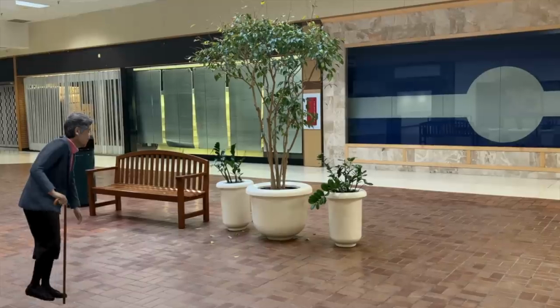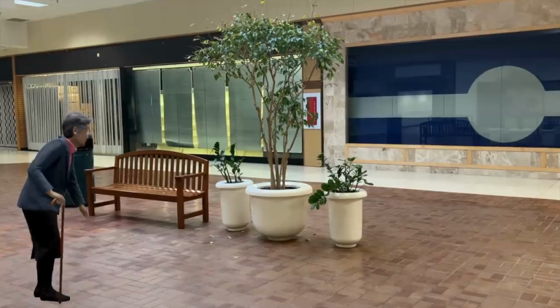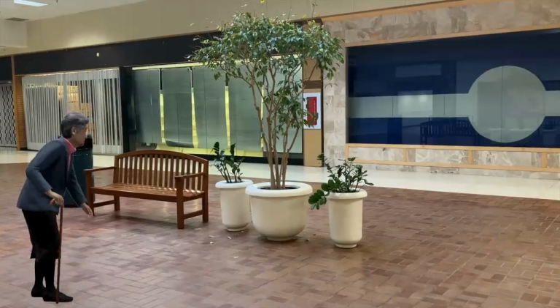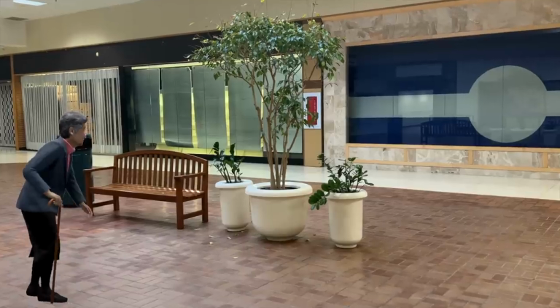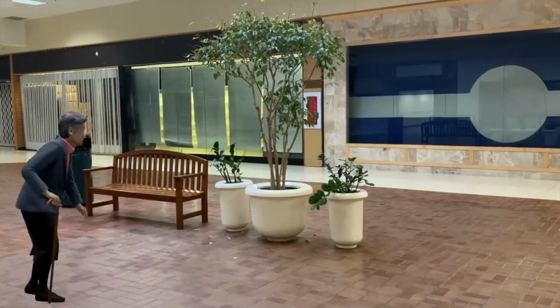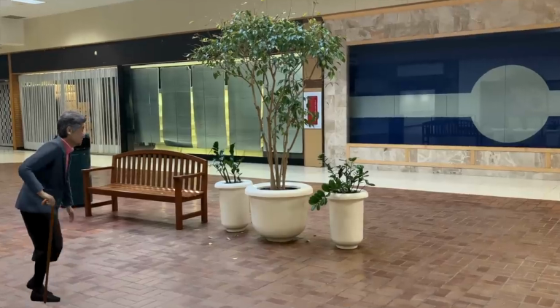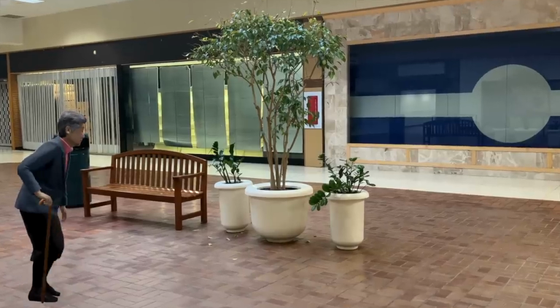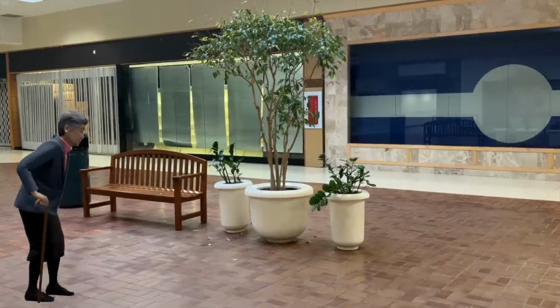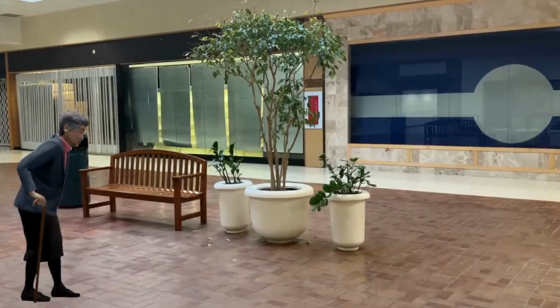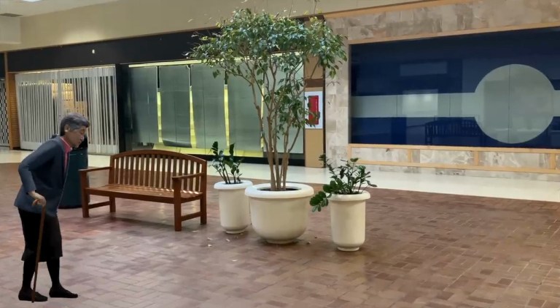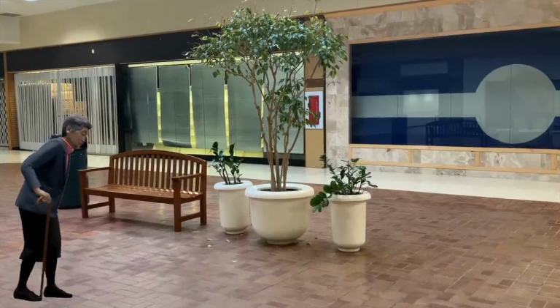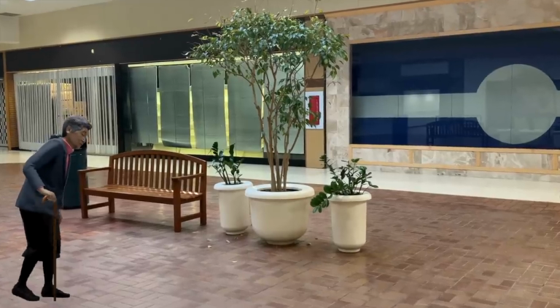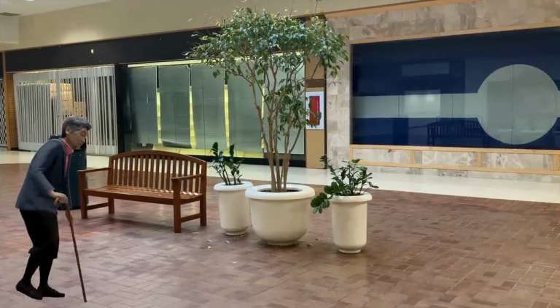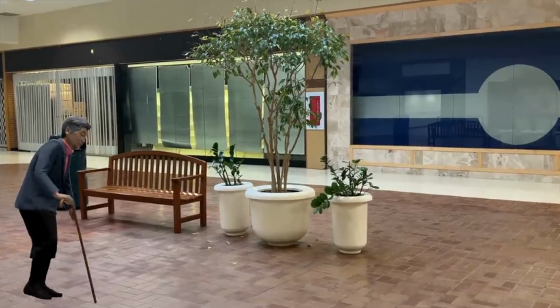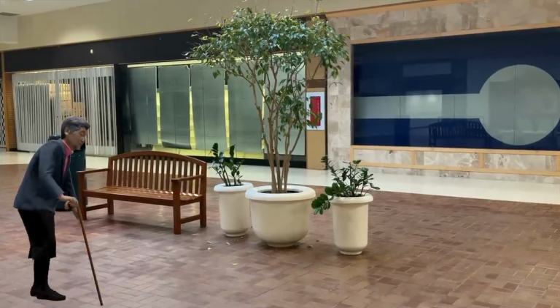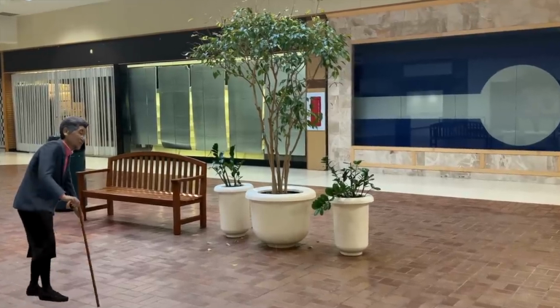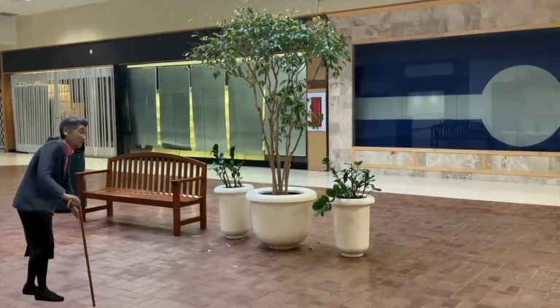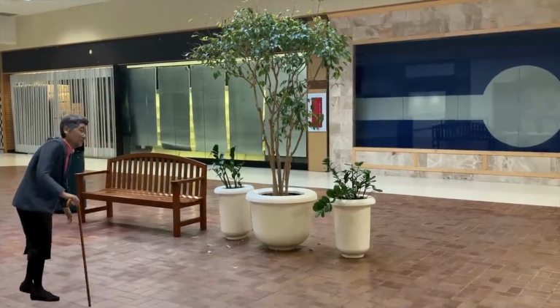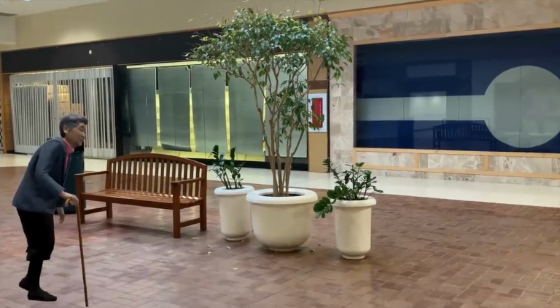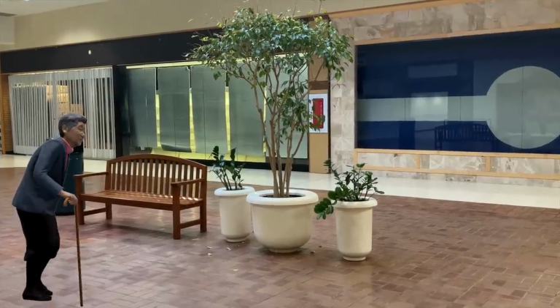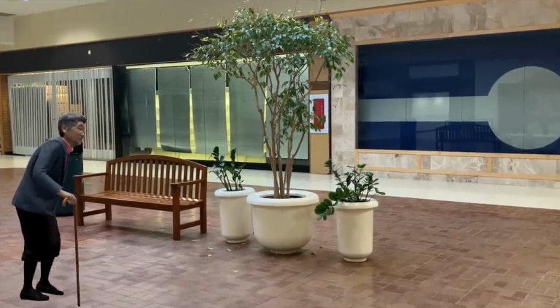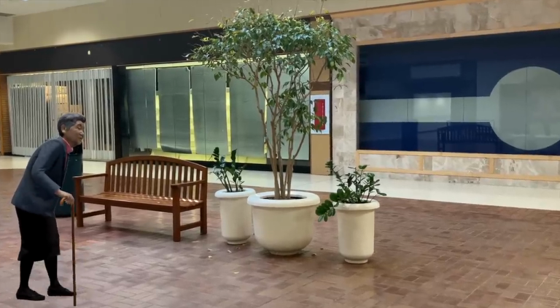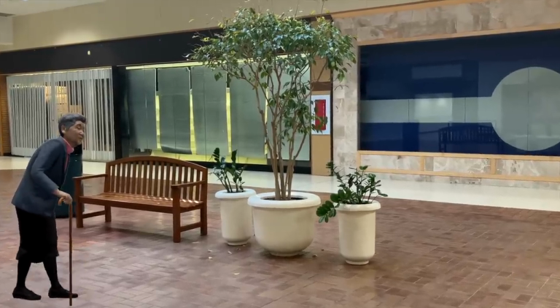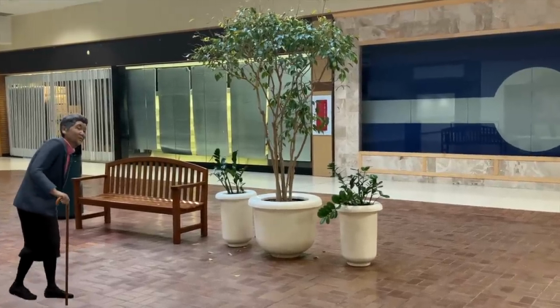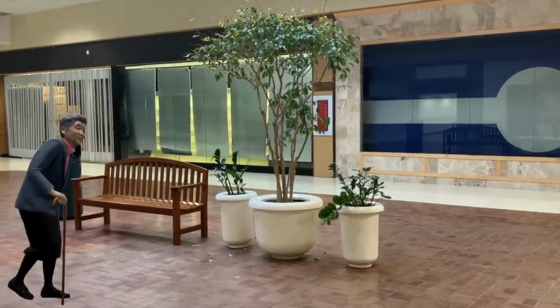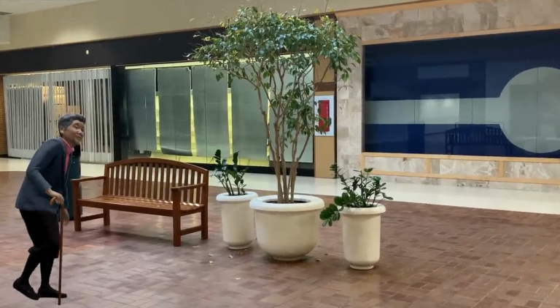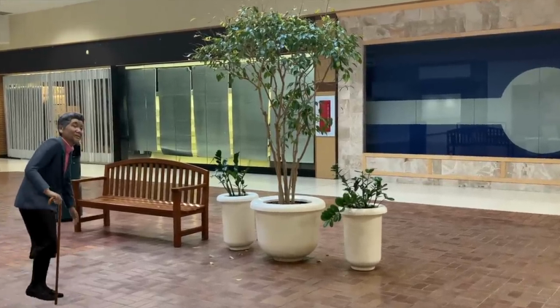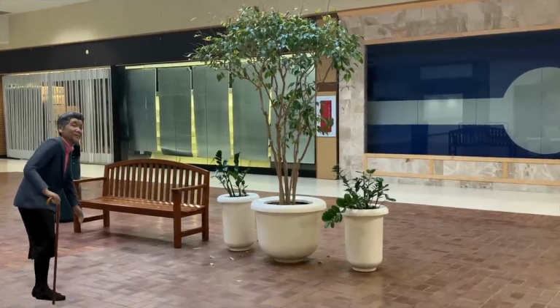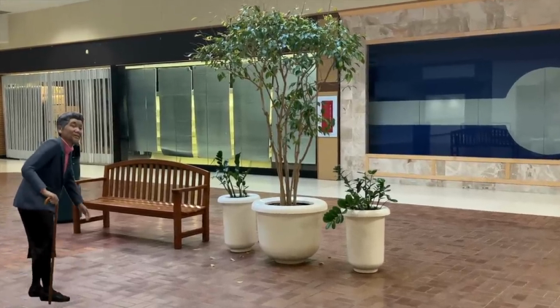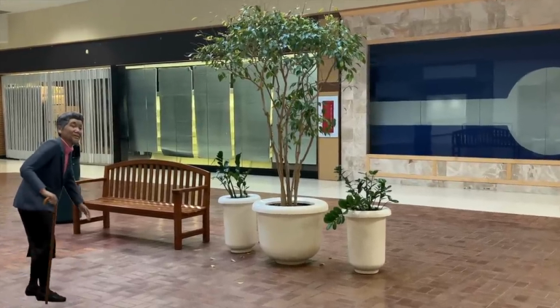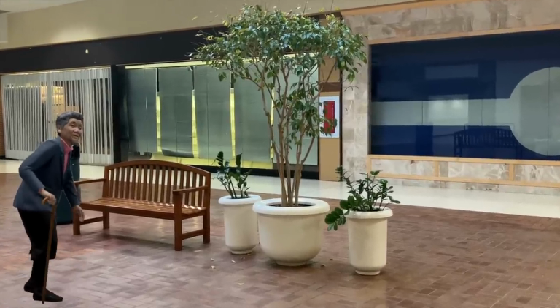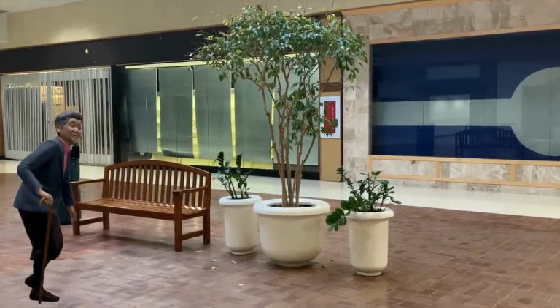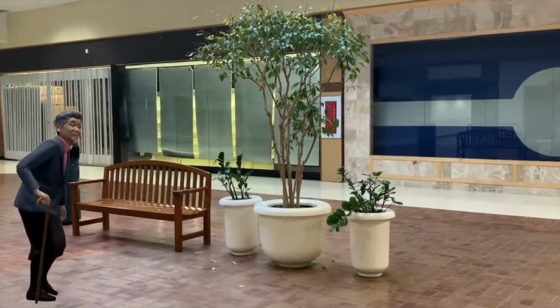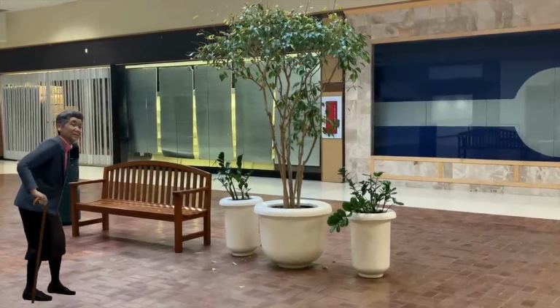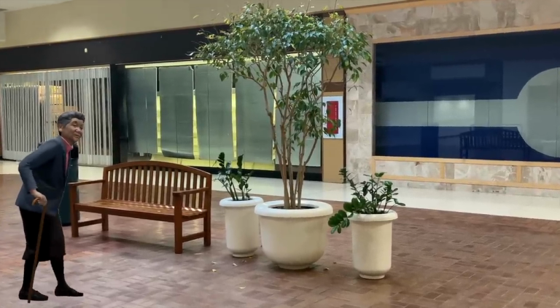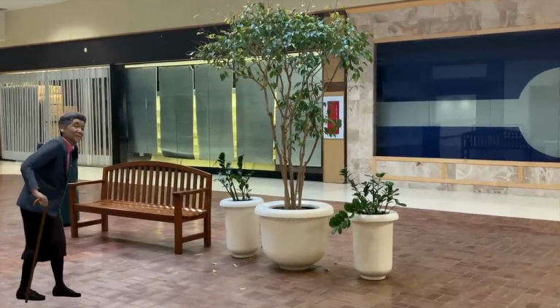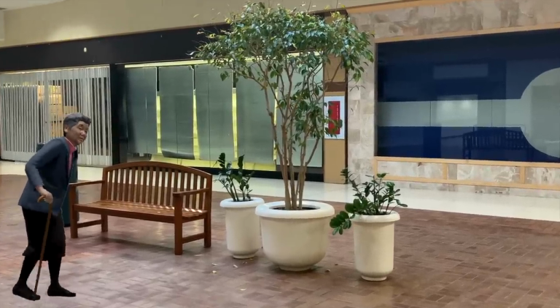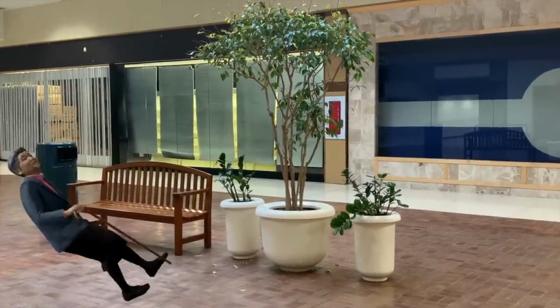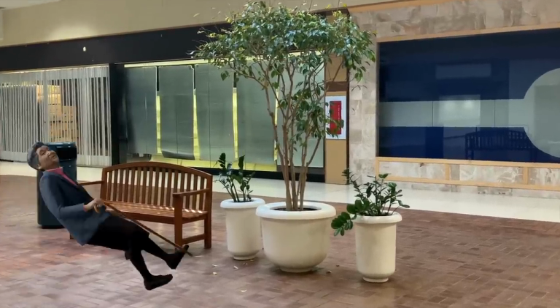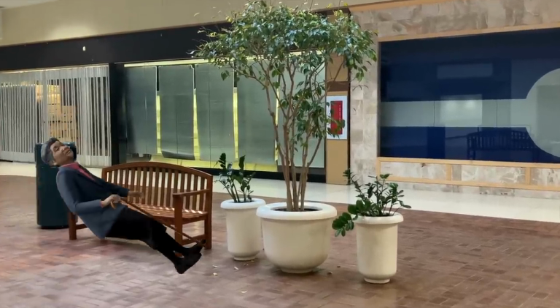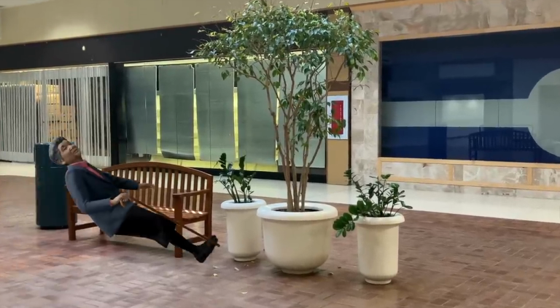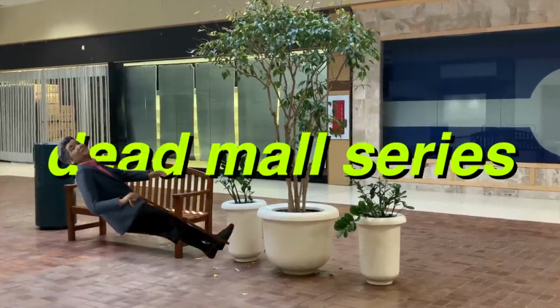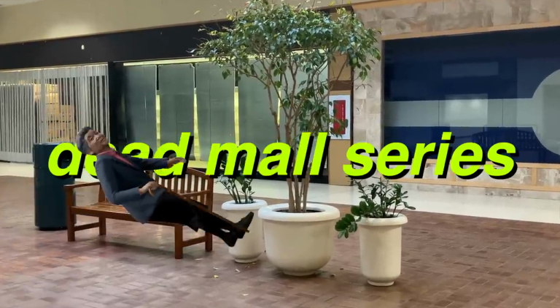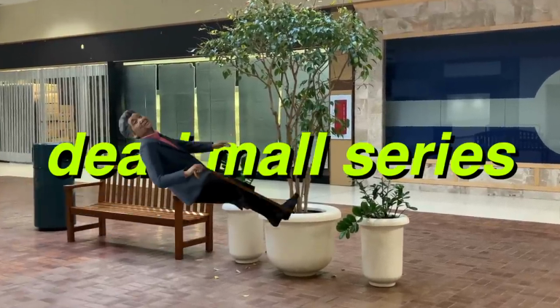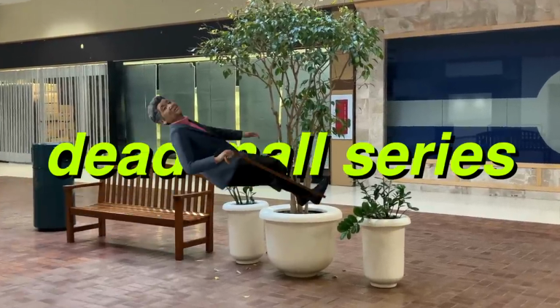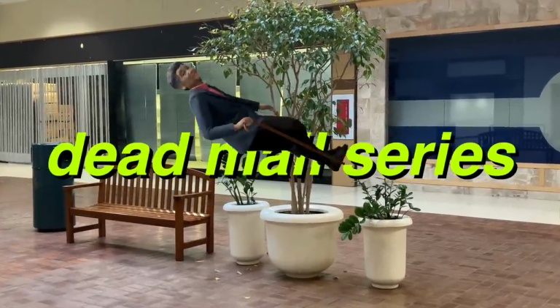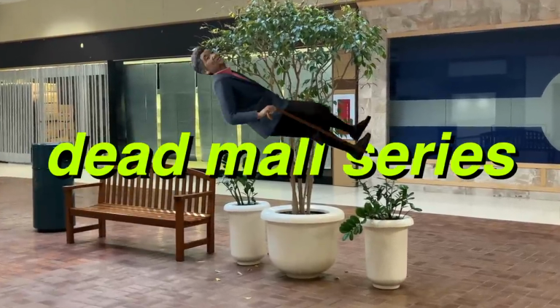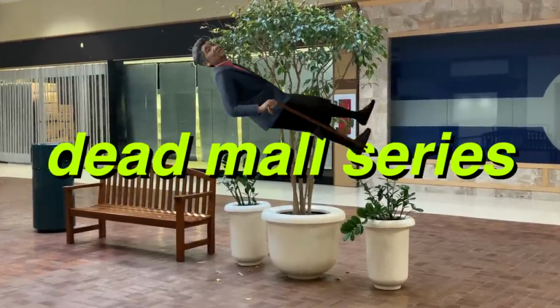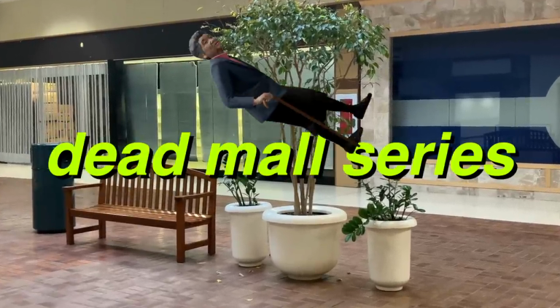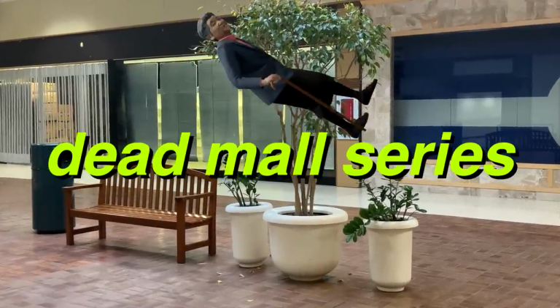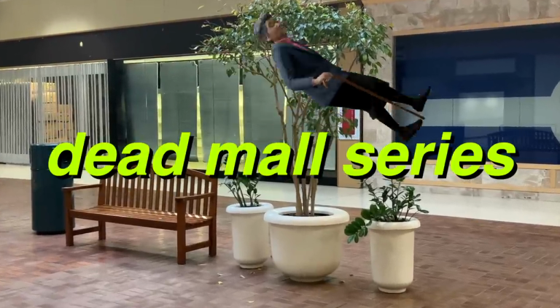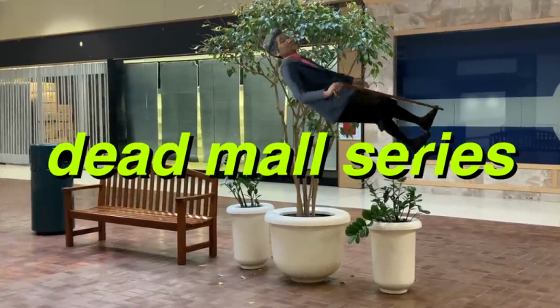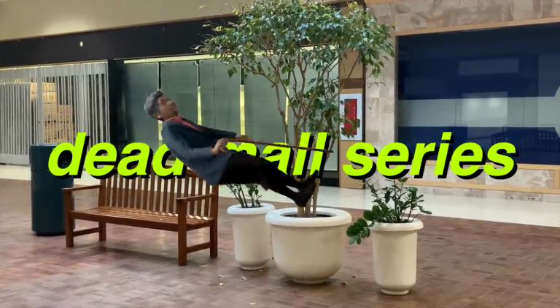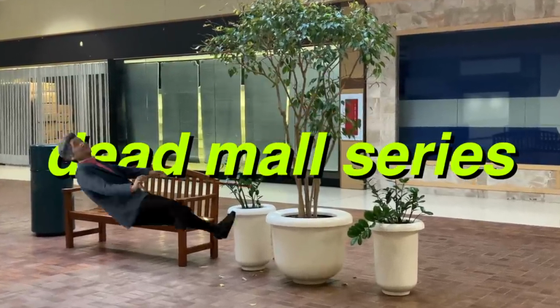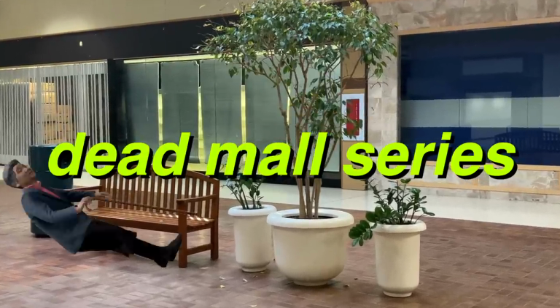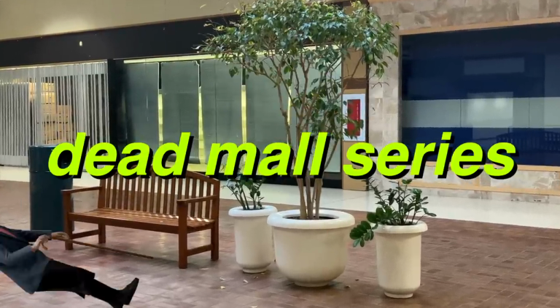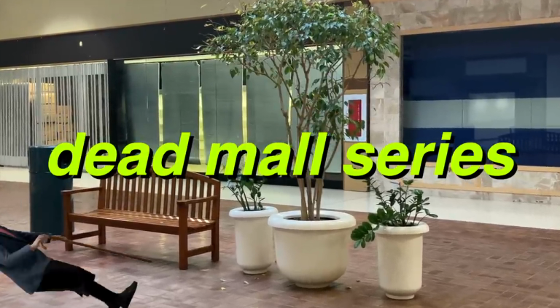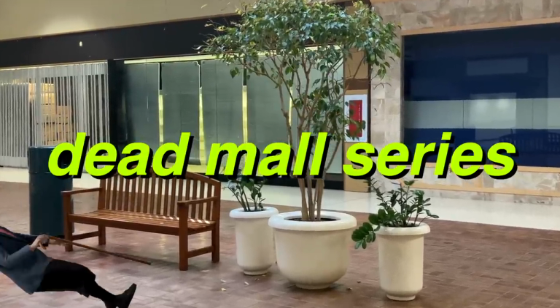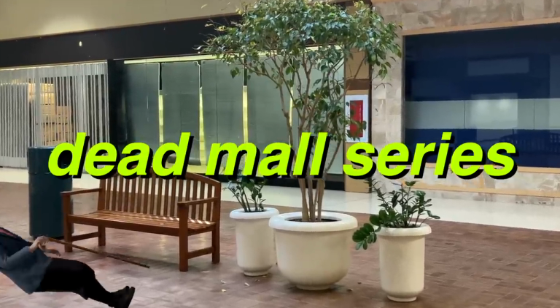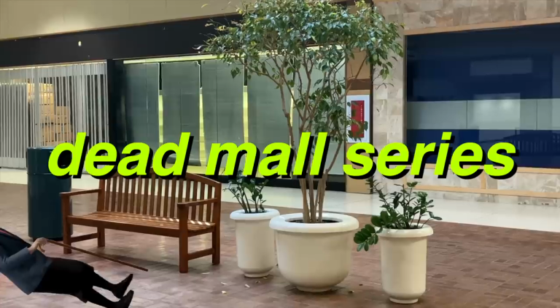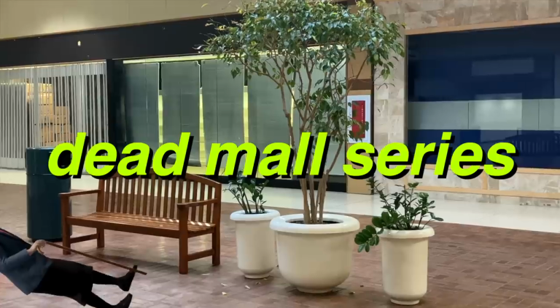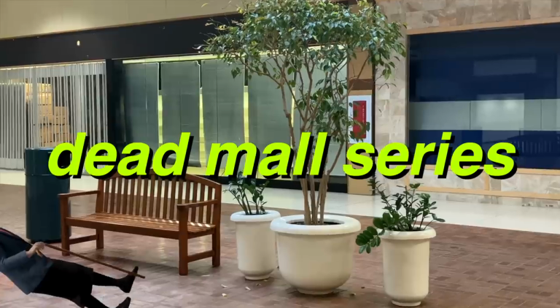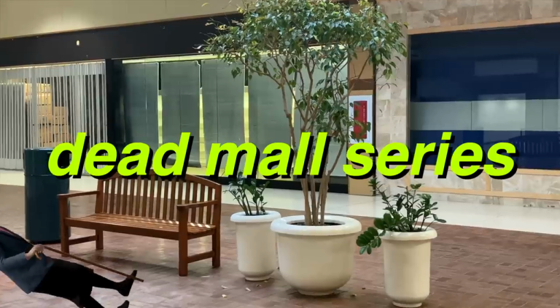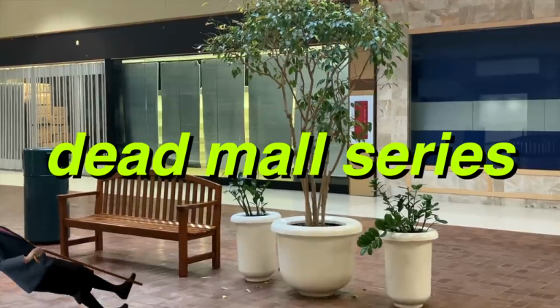Hey everyone, this is Dan Bell, and this is my video tour of the Chambersburg Mall, located in Chambersburg, Pennsylvania.